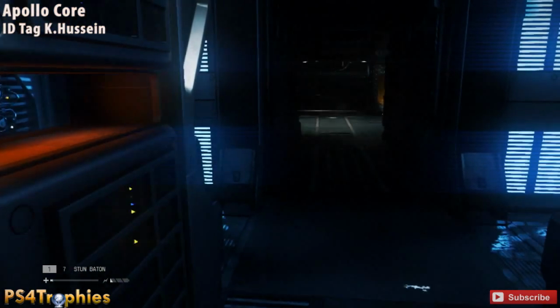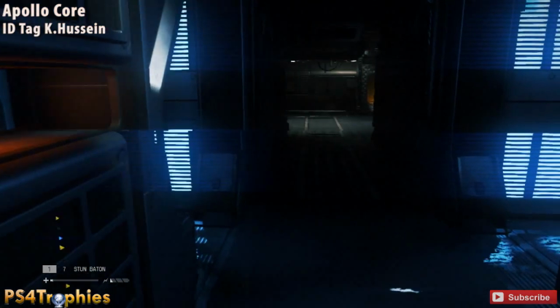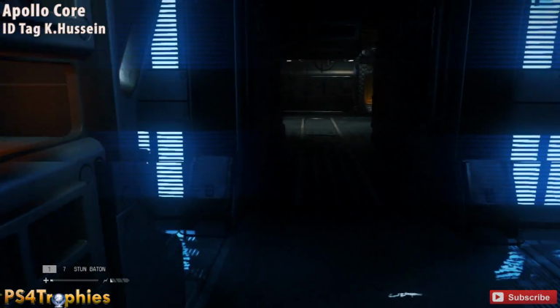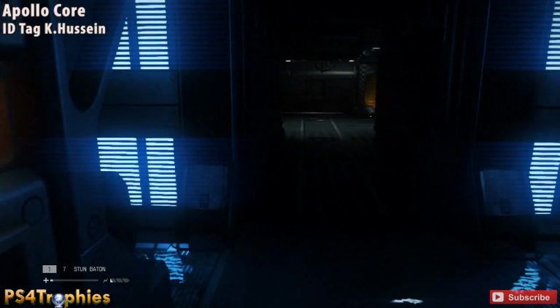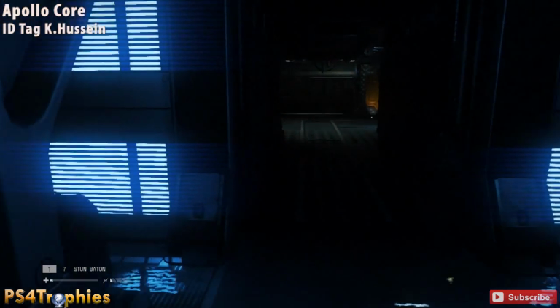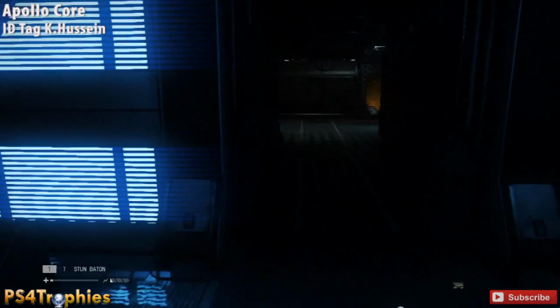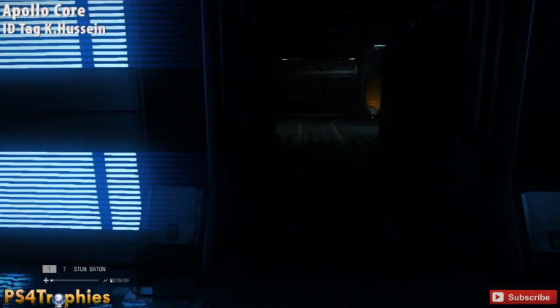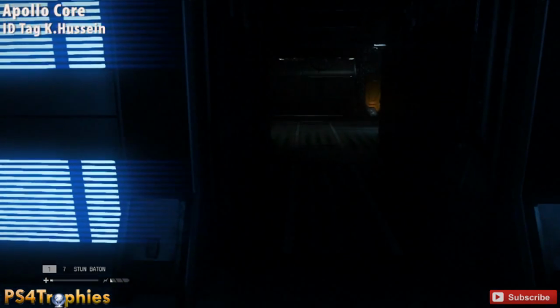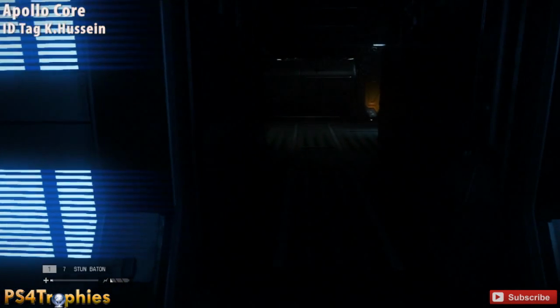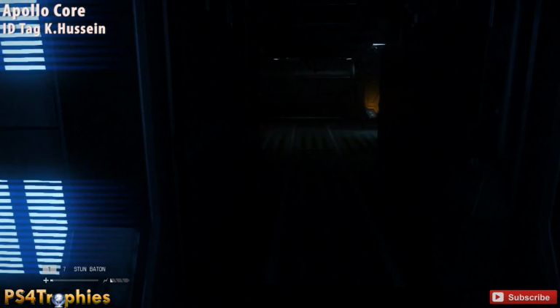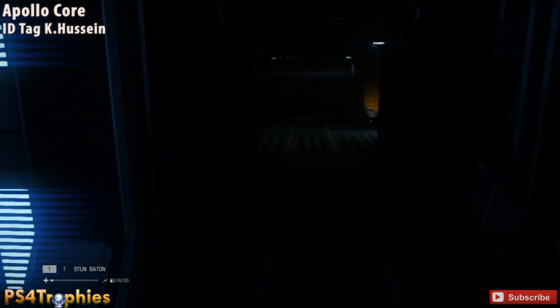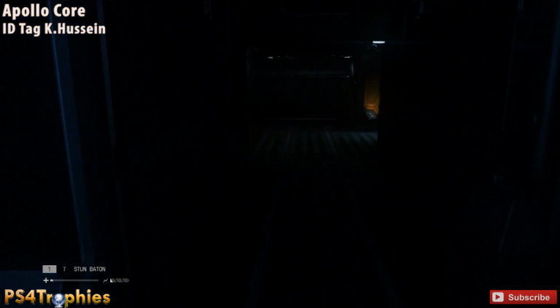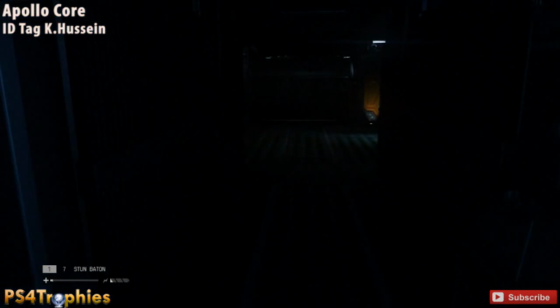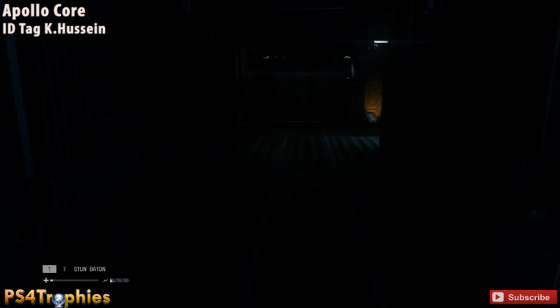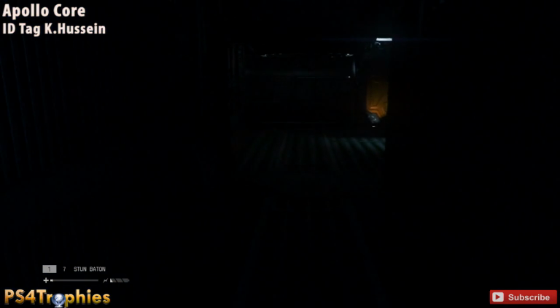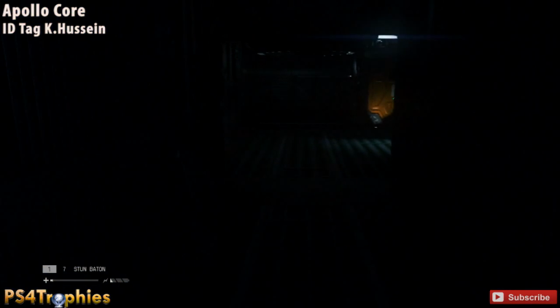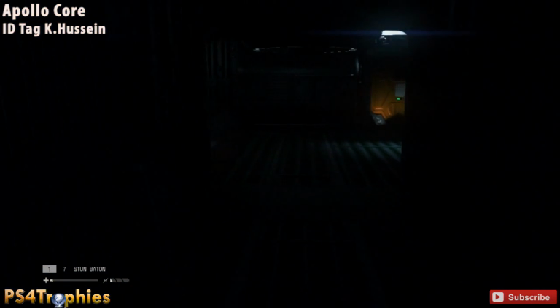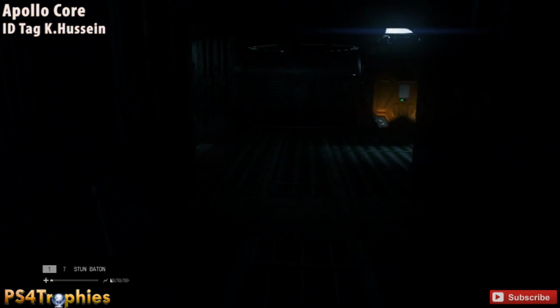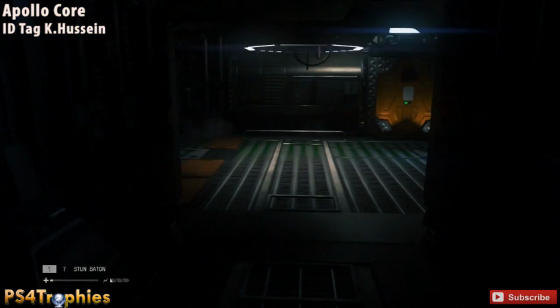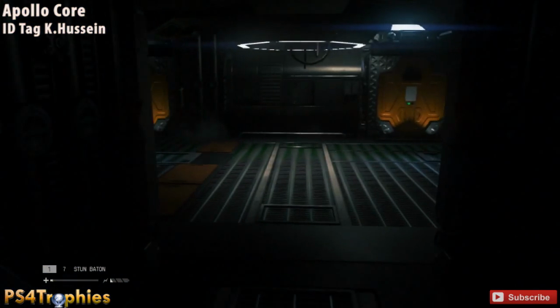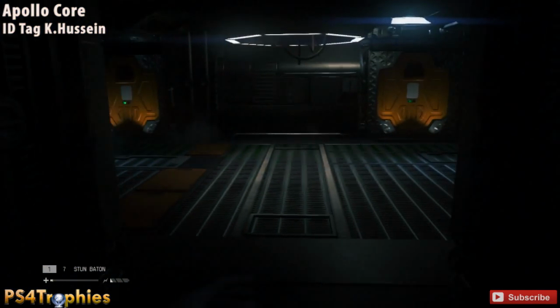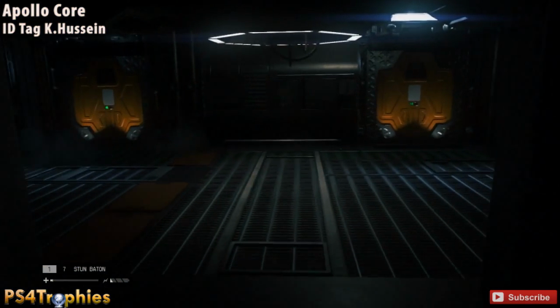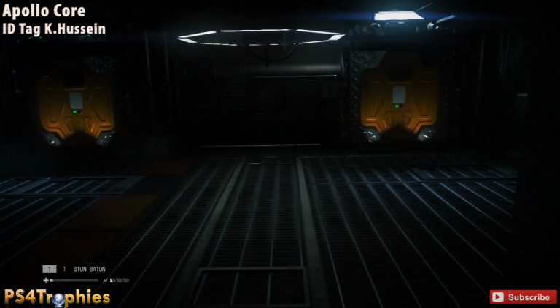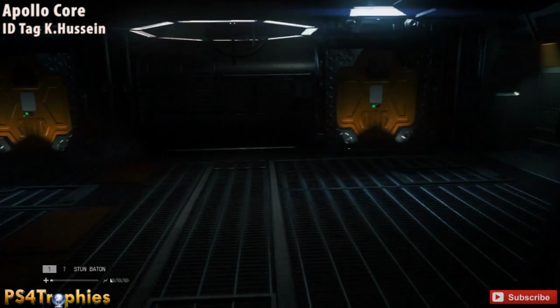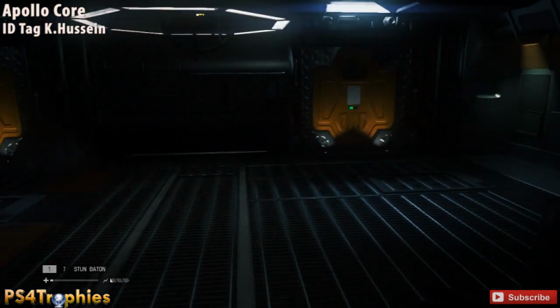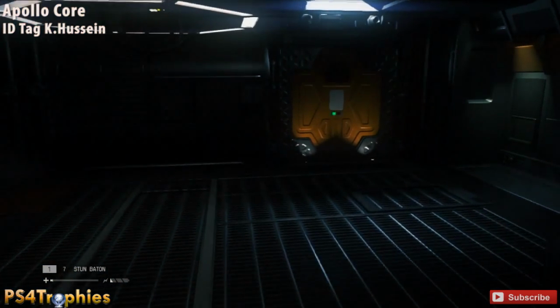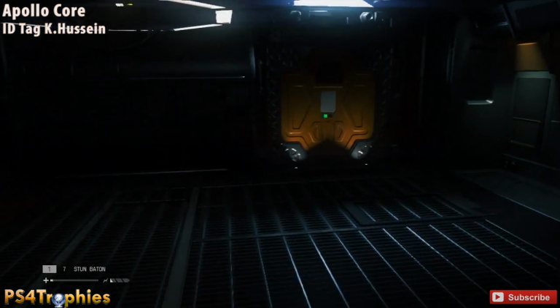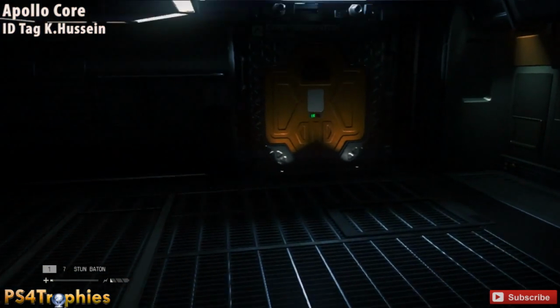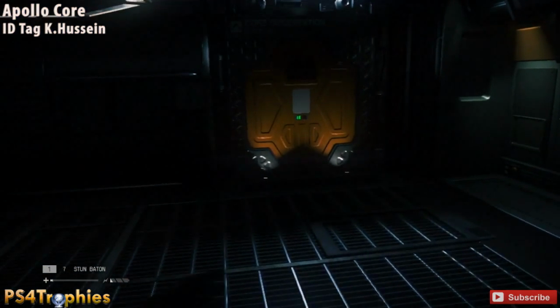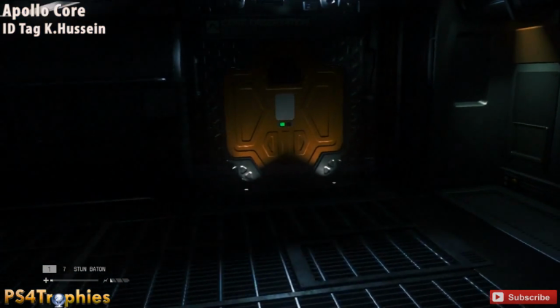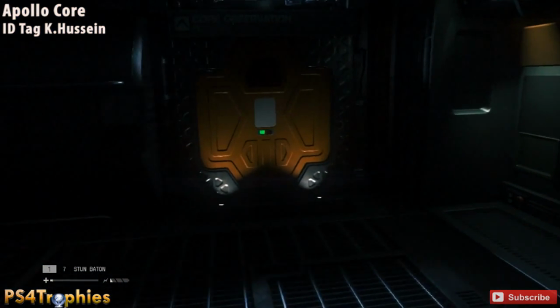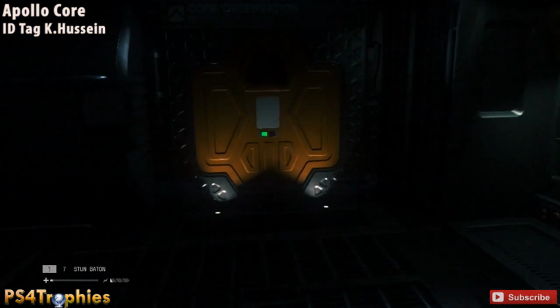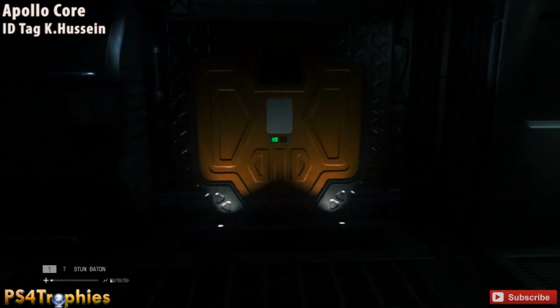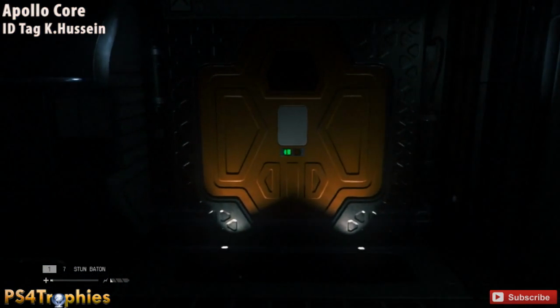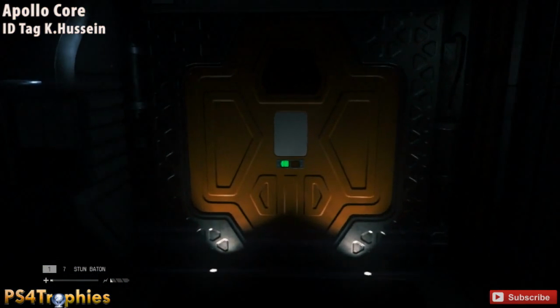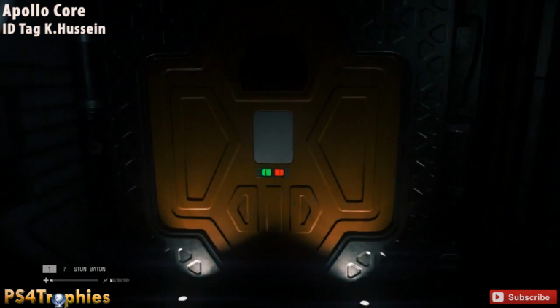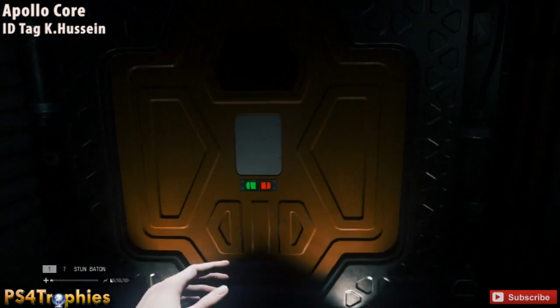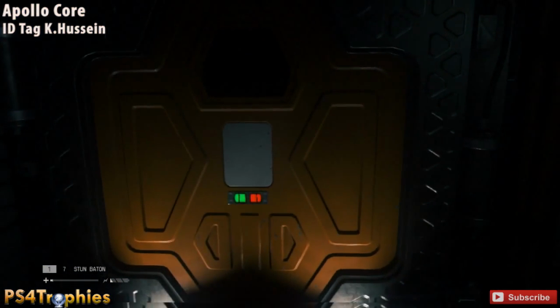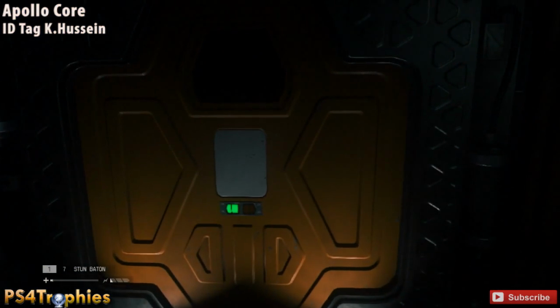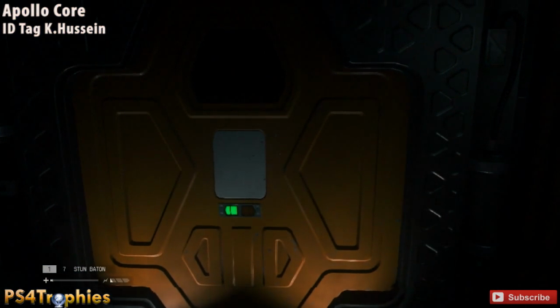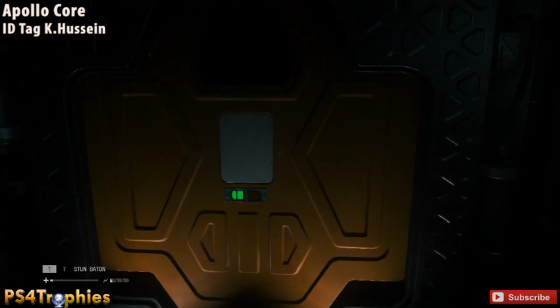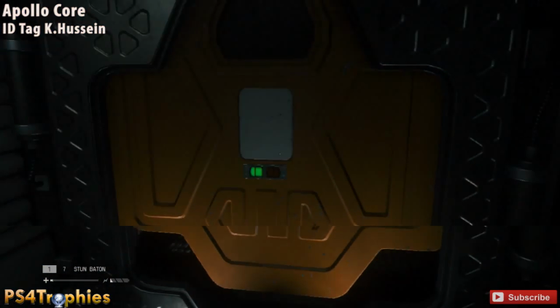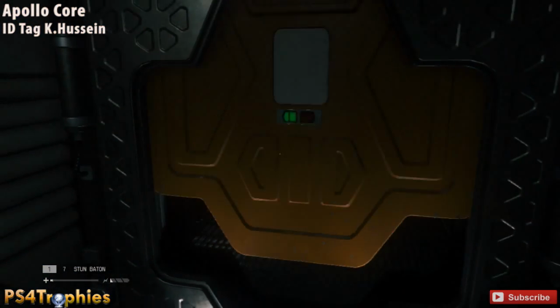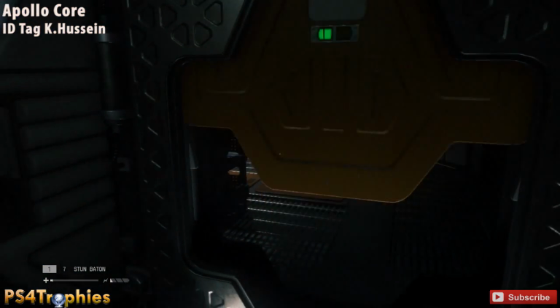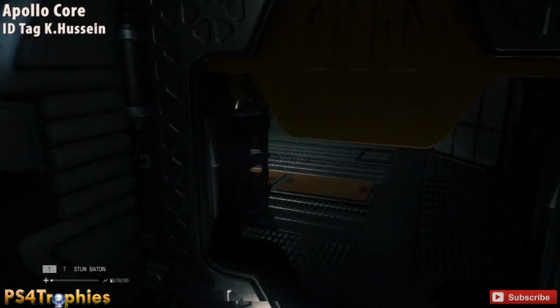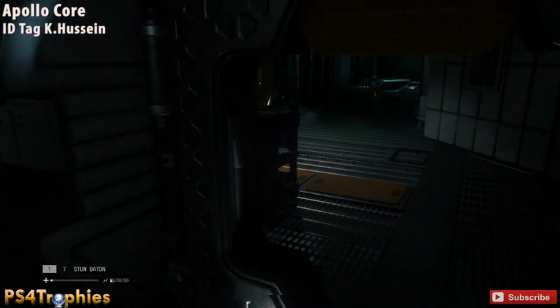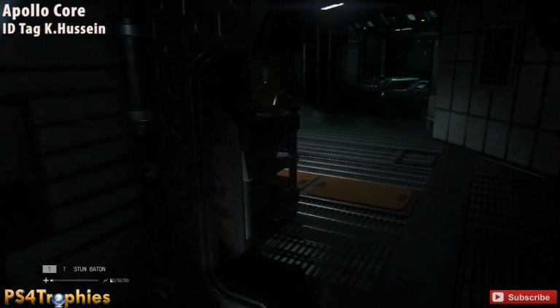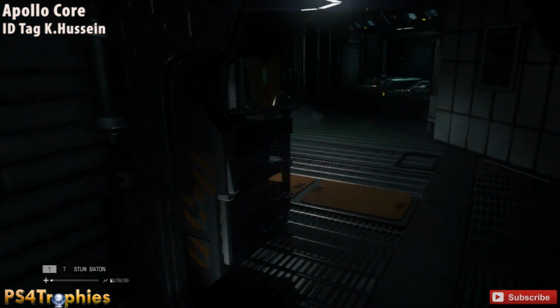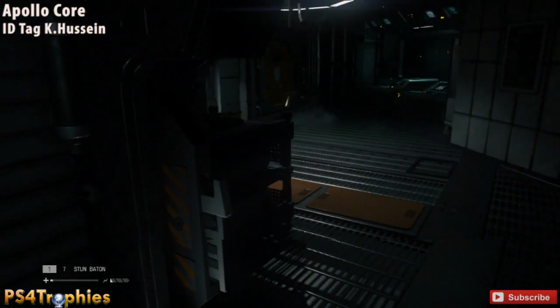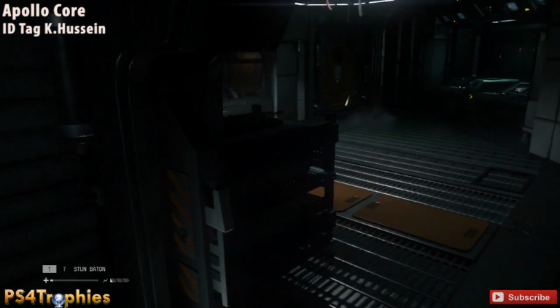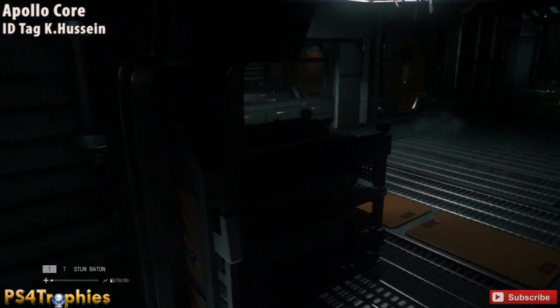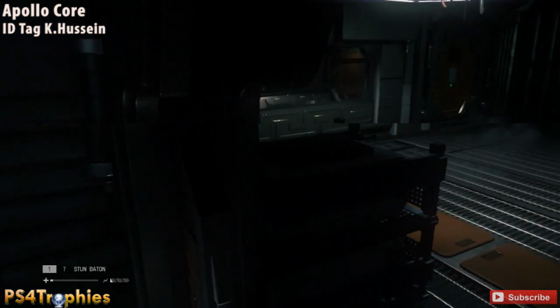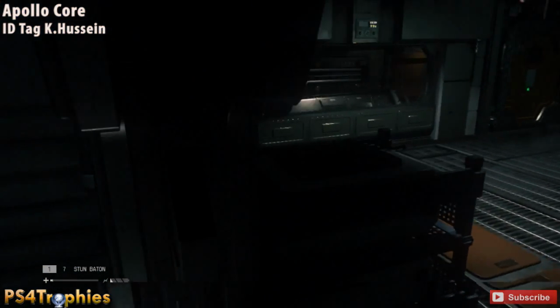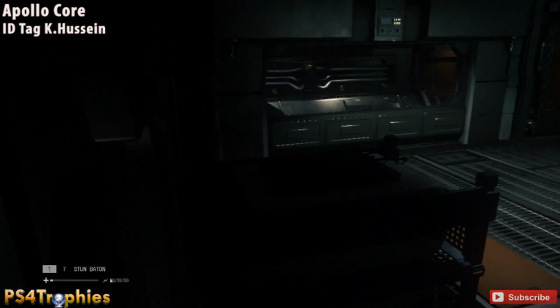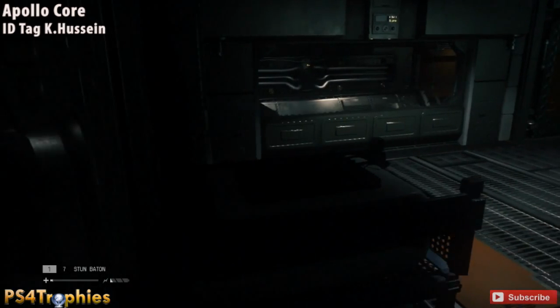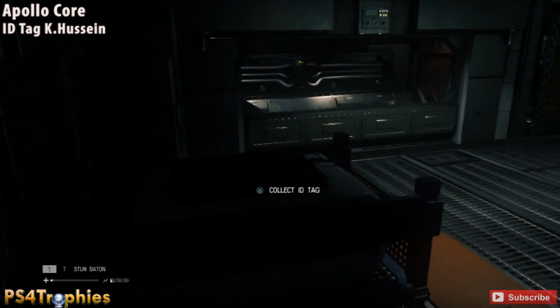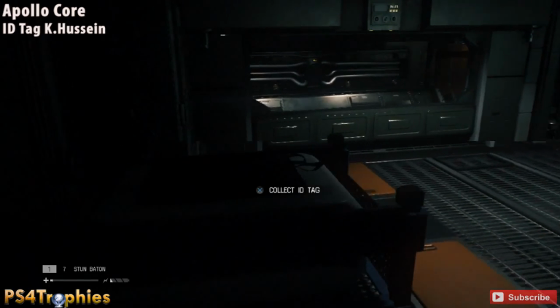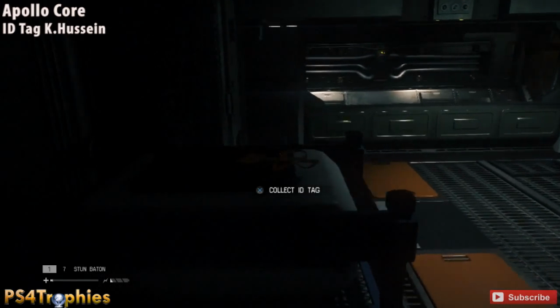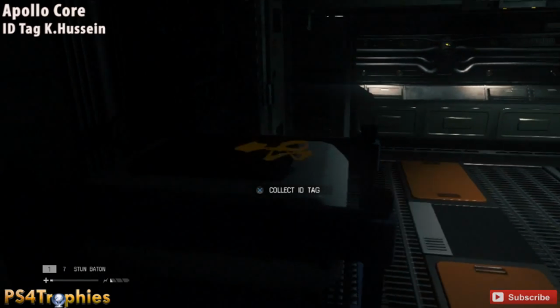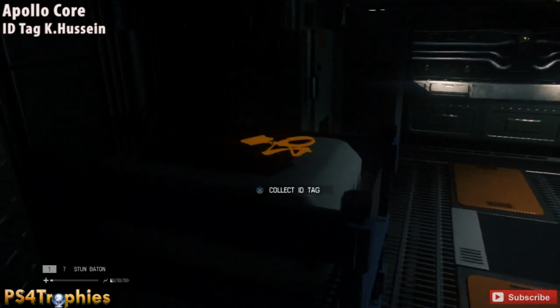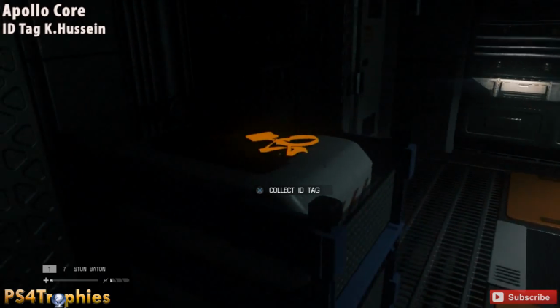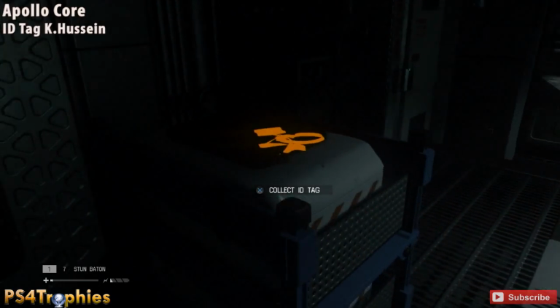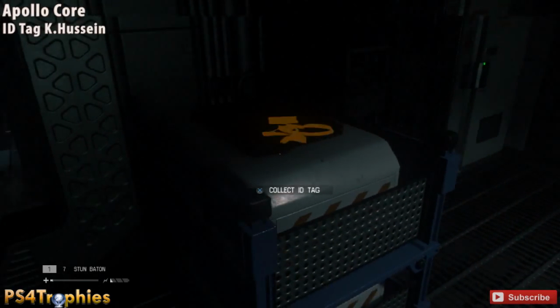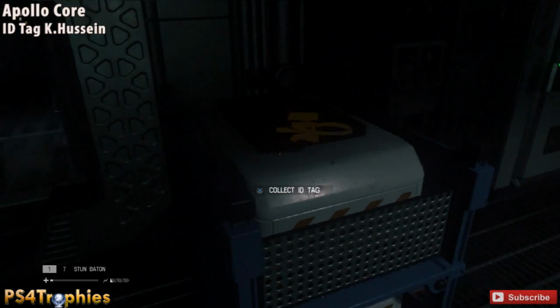For the next ID tag, from that location you'll find a room — go through the orange door on the right and you'll find the ID tag just to the left as you enter.